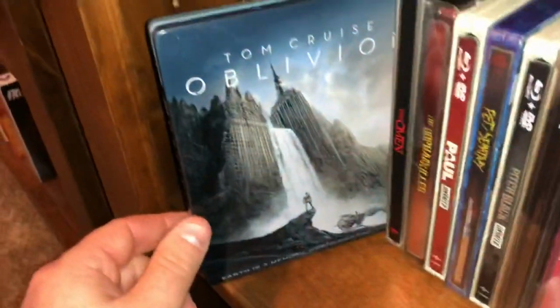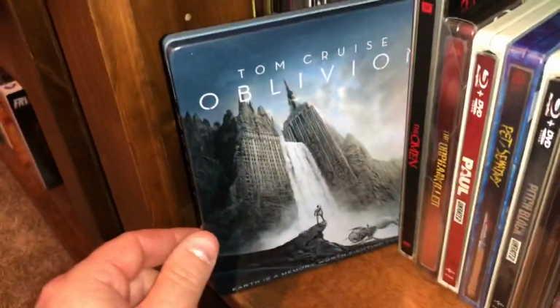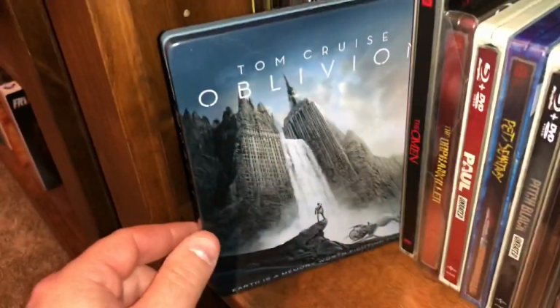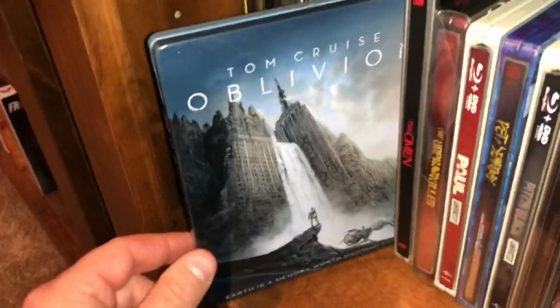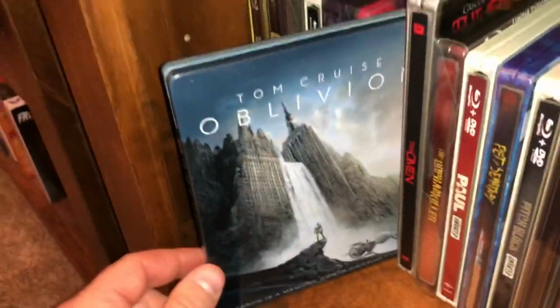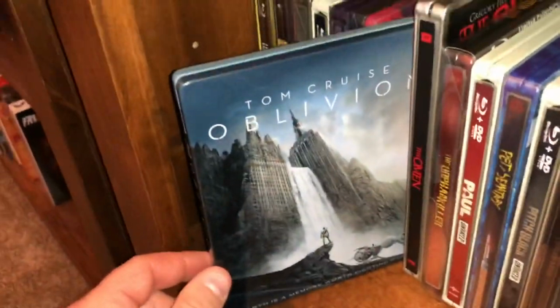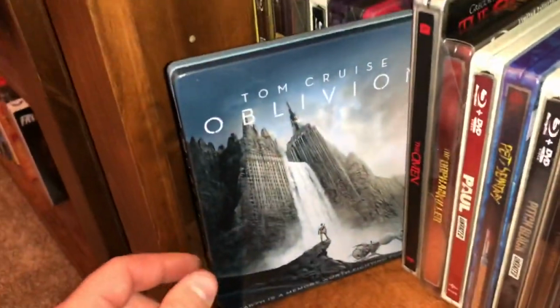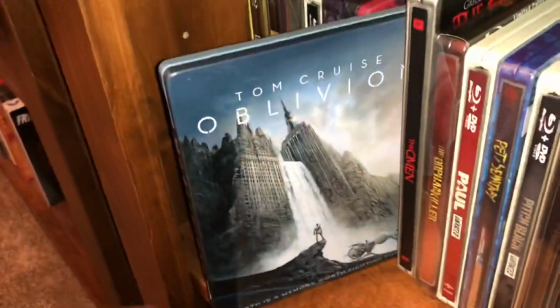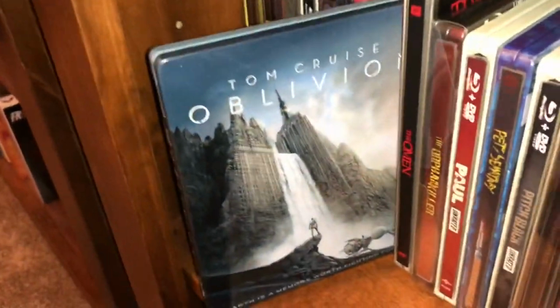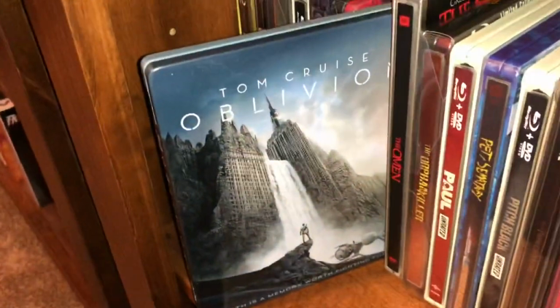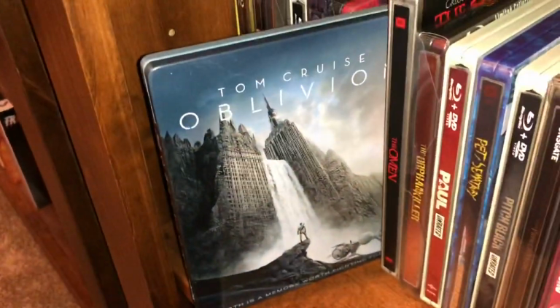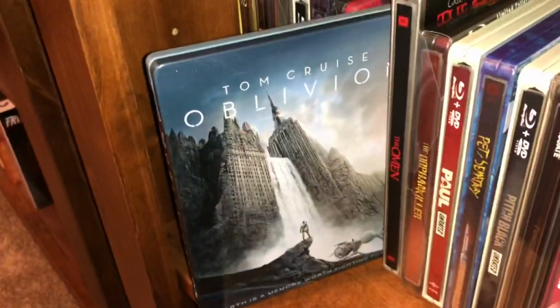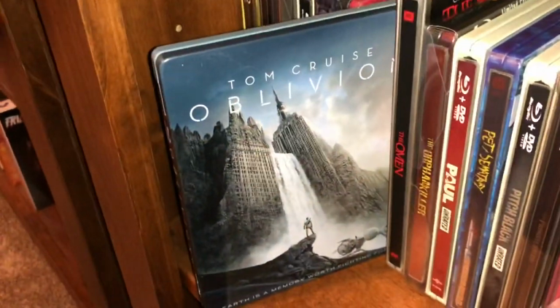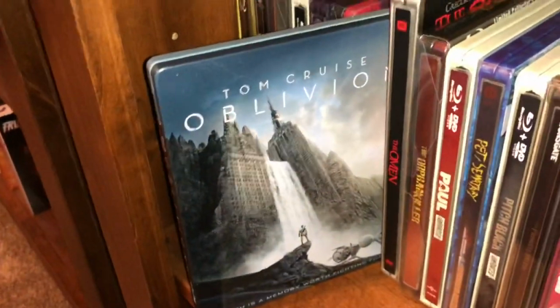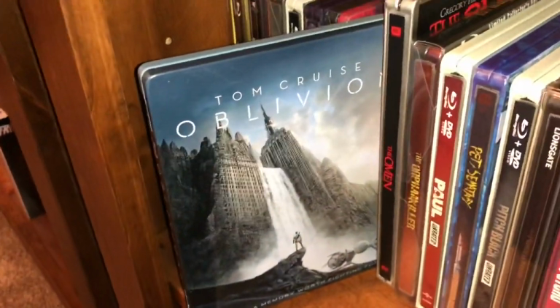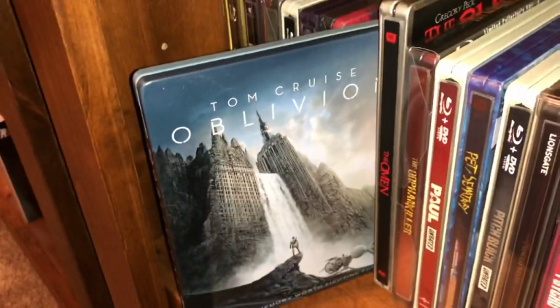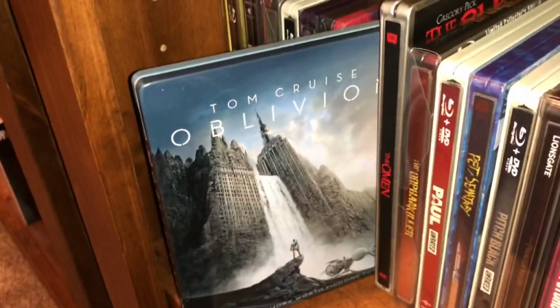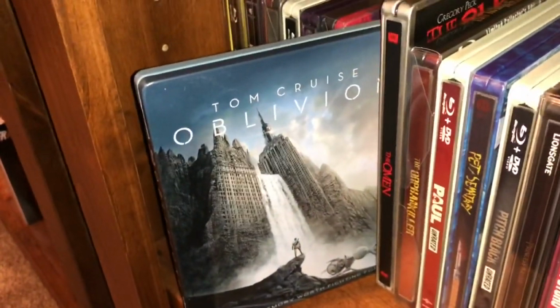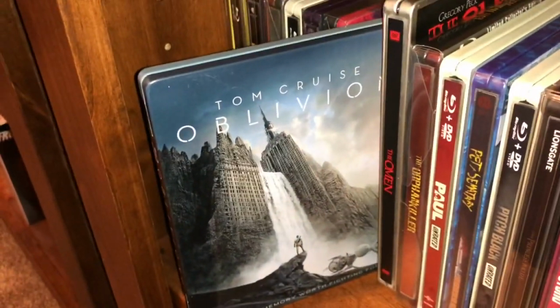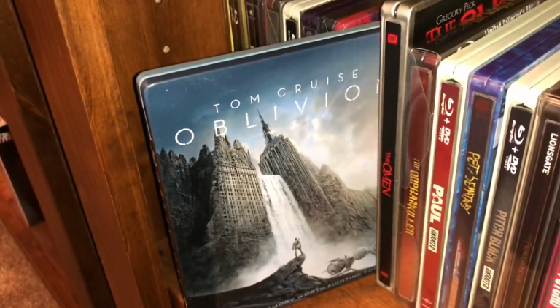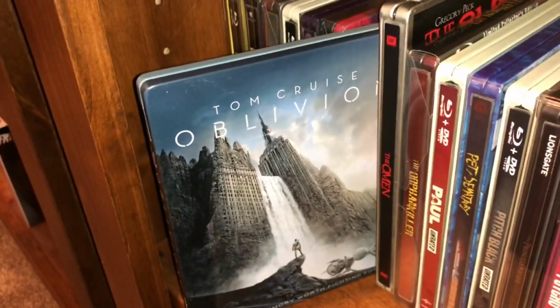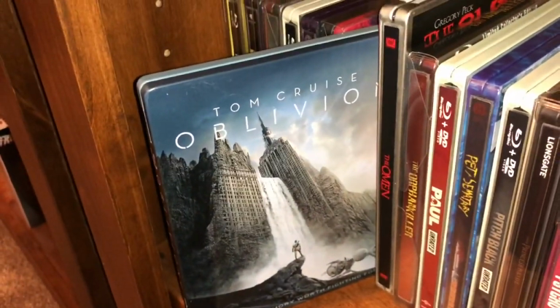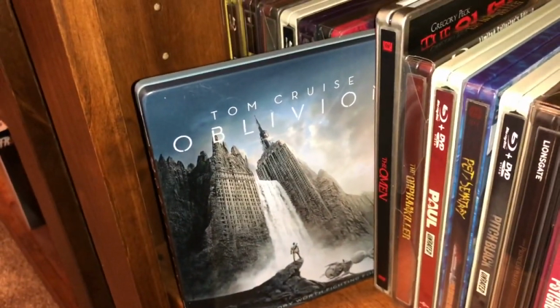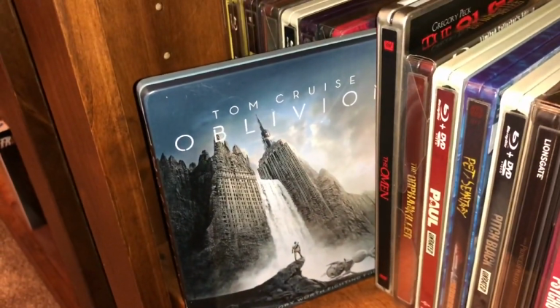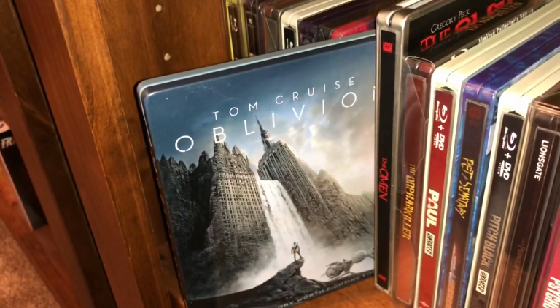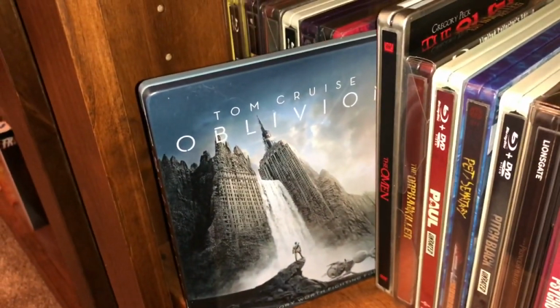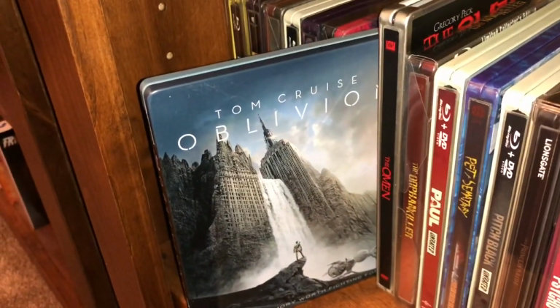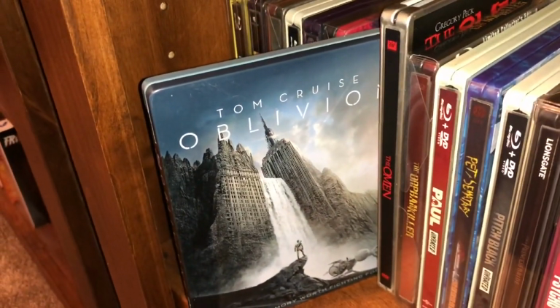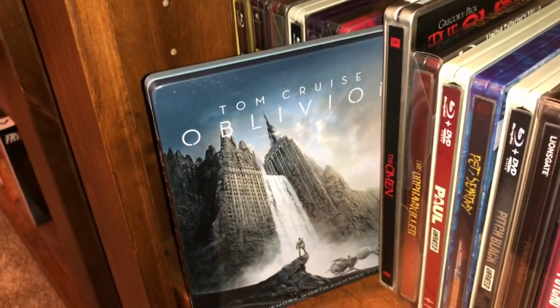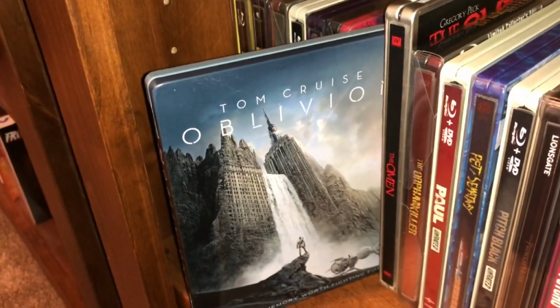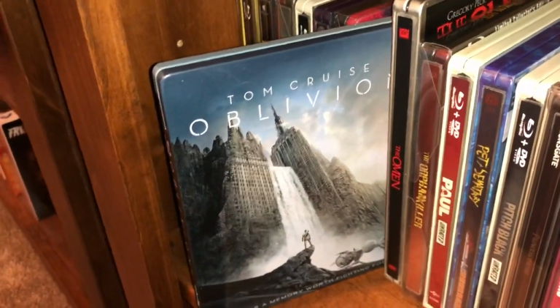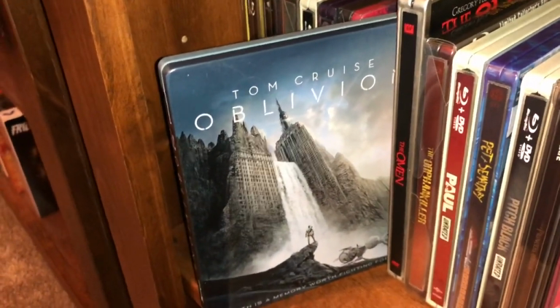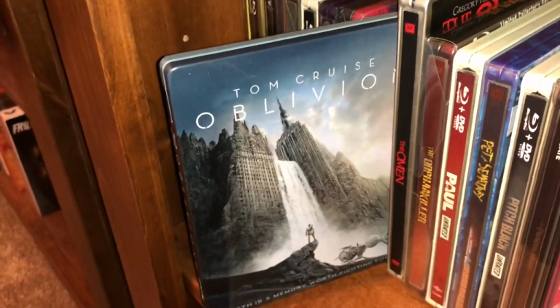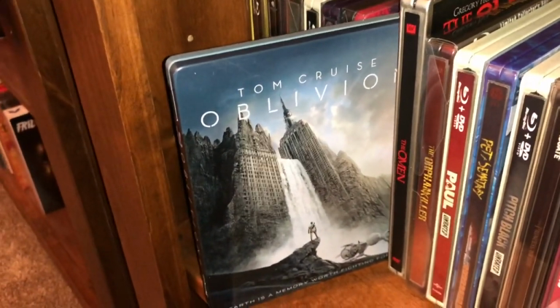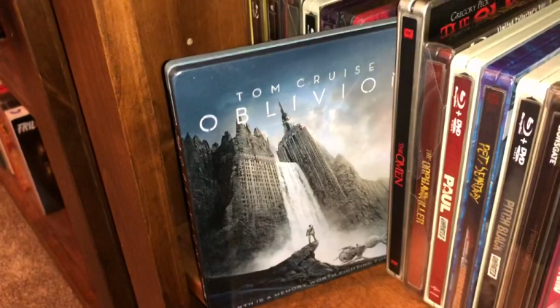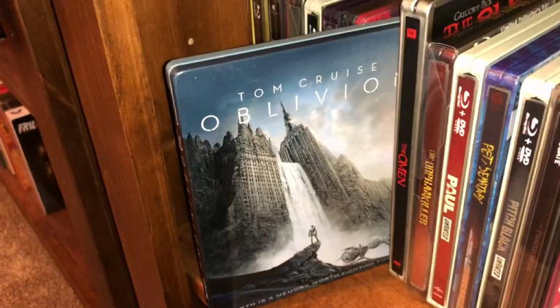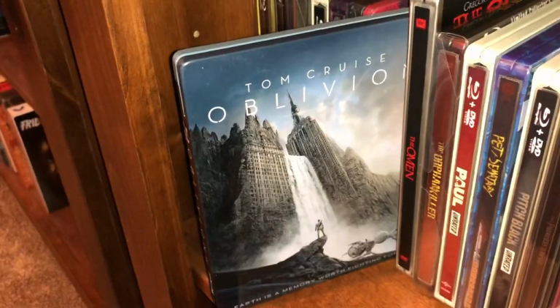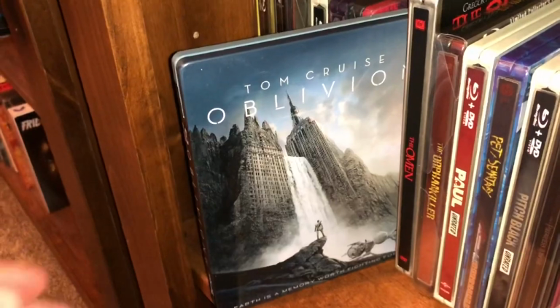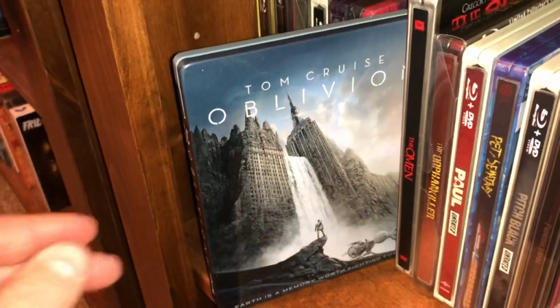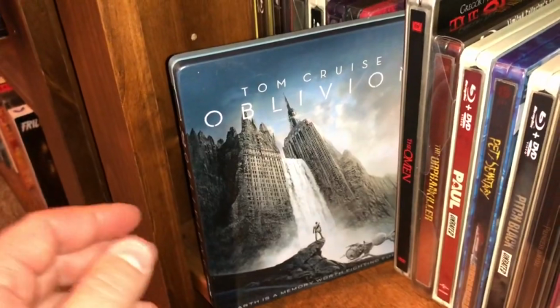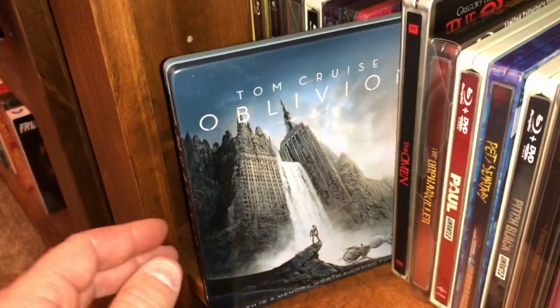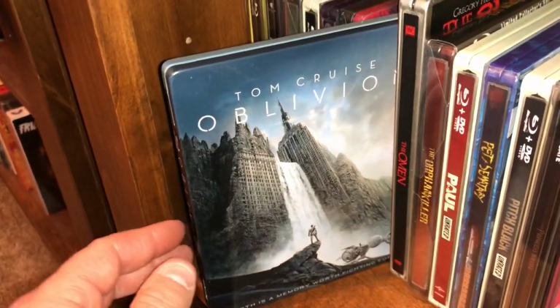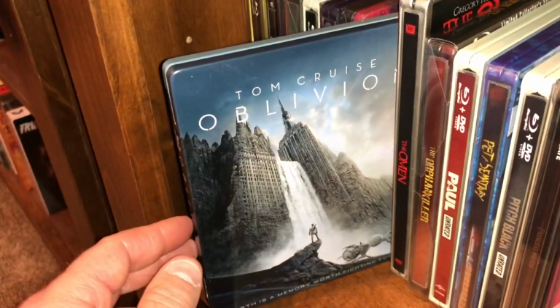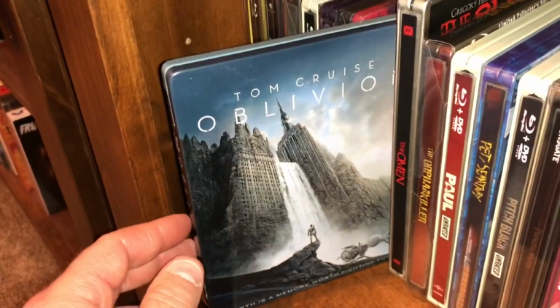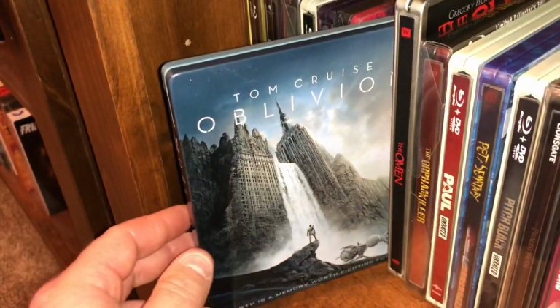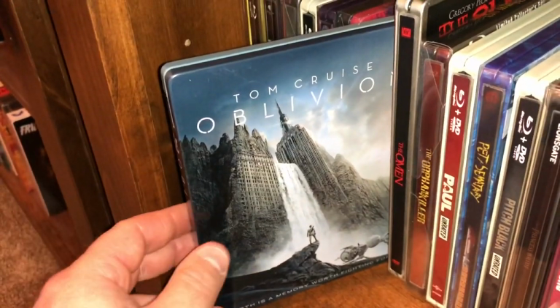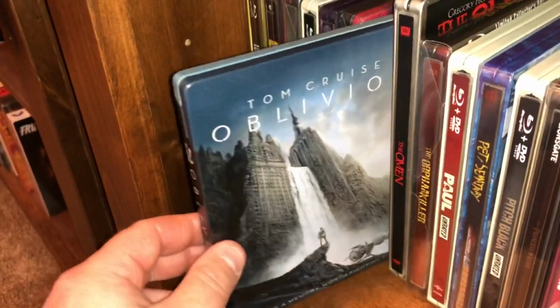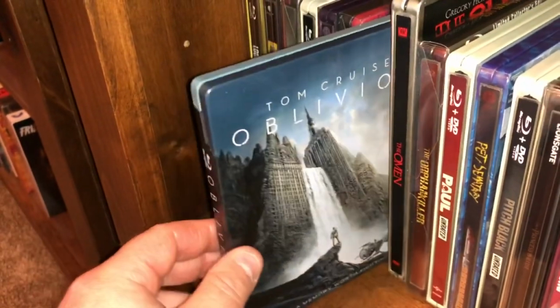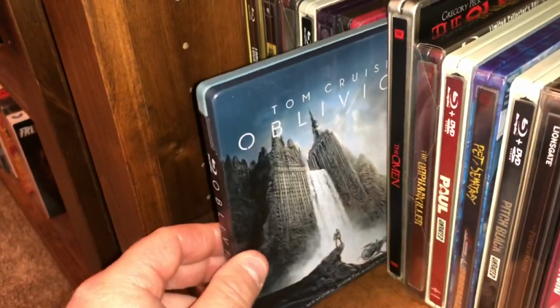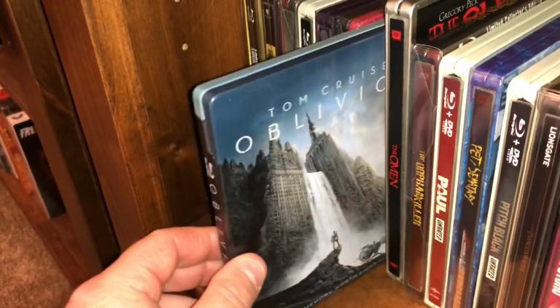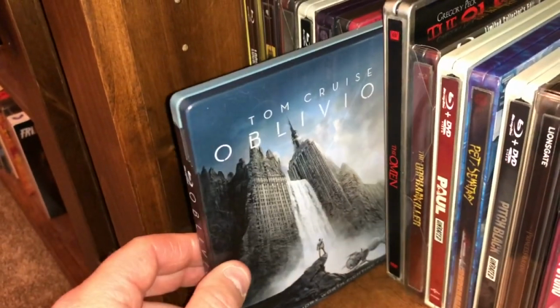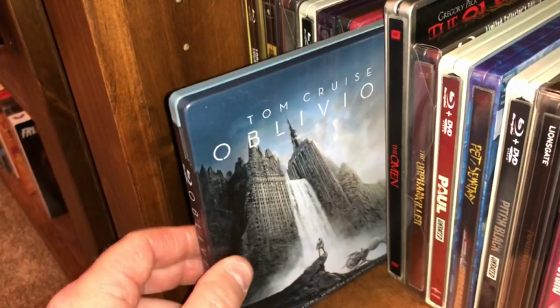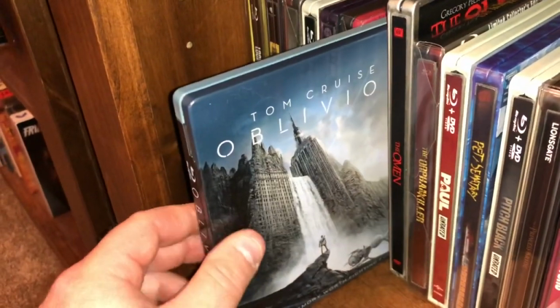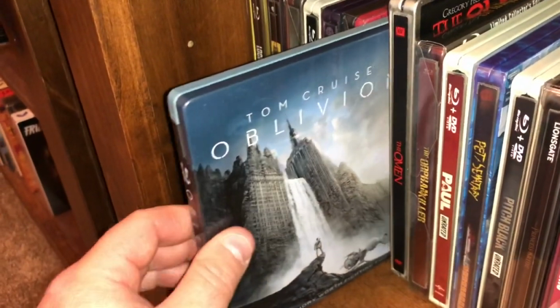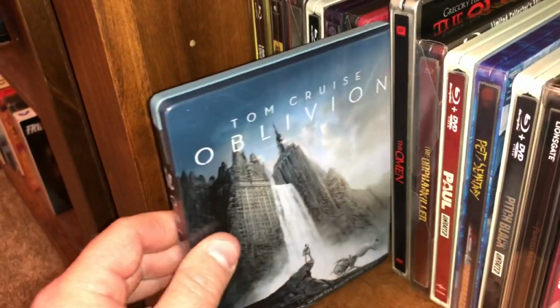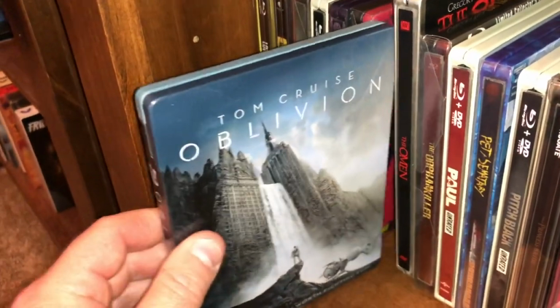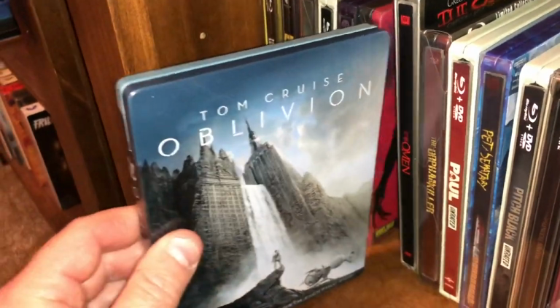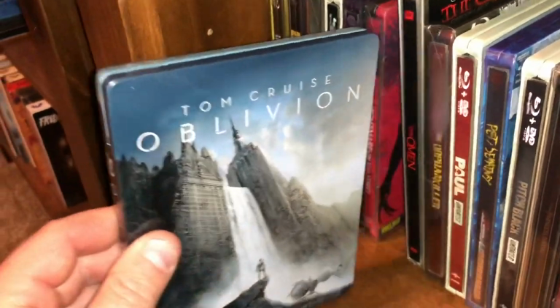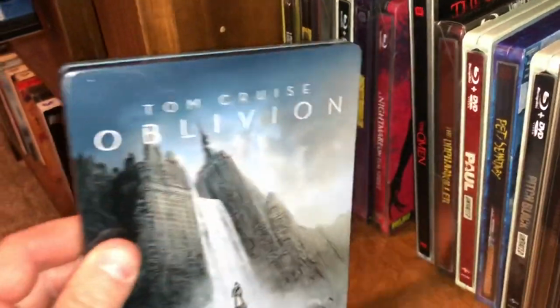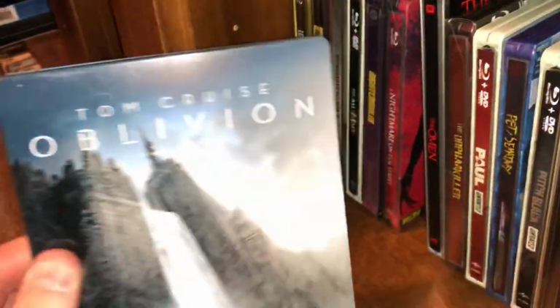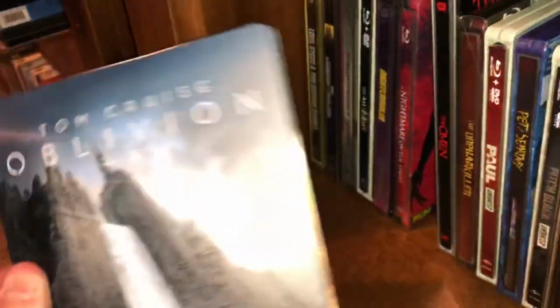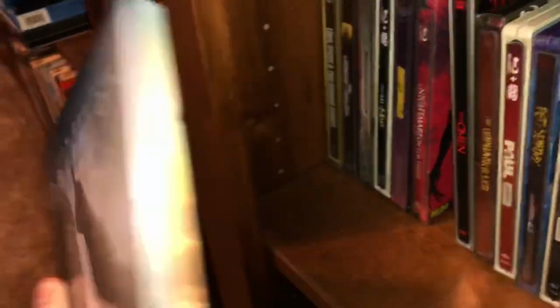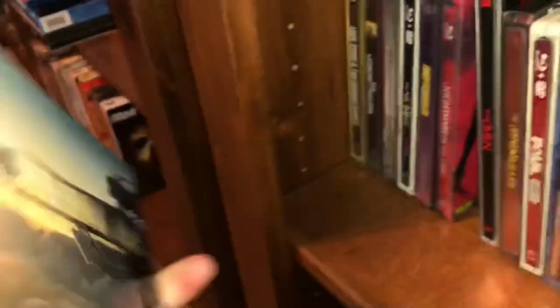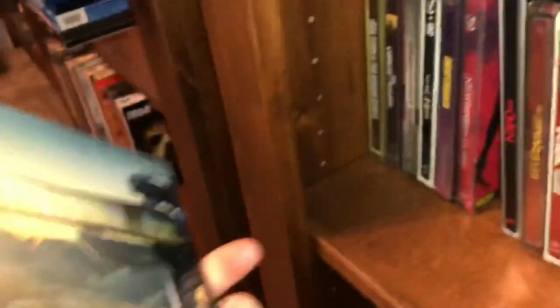Tom Cruise sci-fi end-of-the-world type movie — Oblivion. I had some fun with it, it's a pretty cool steelbook, very glossy.